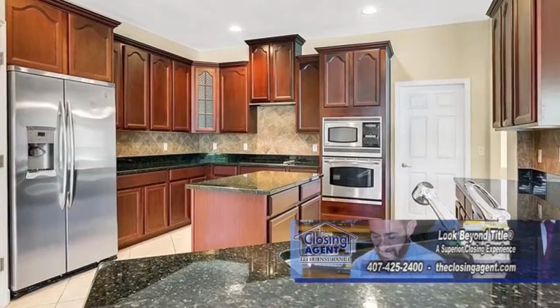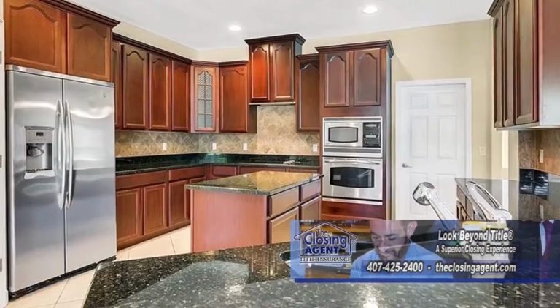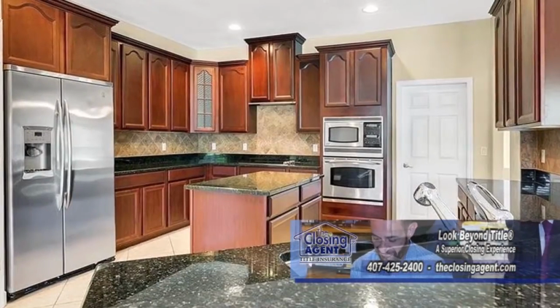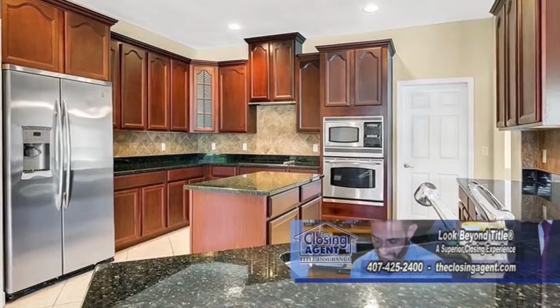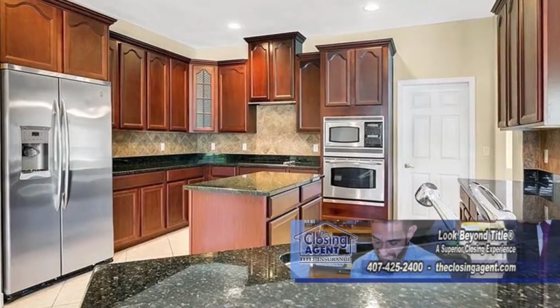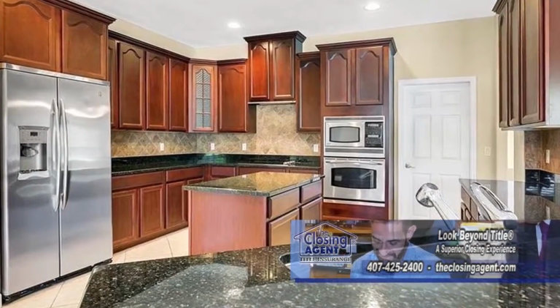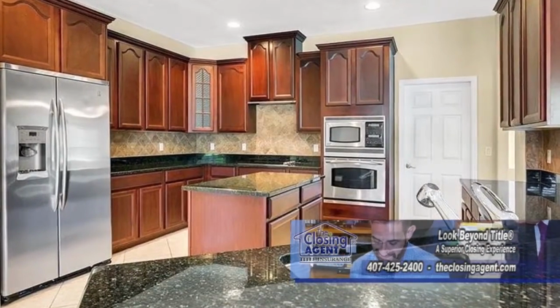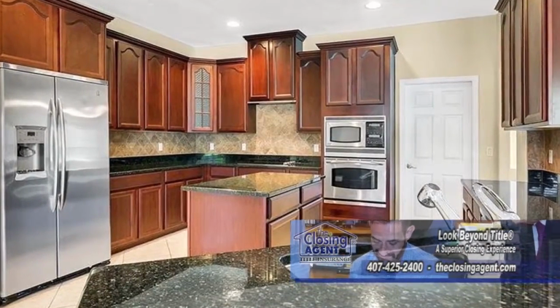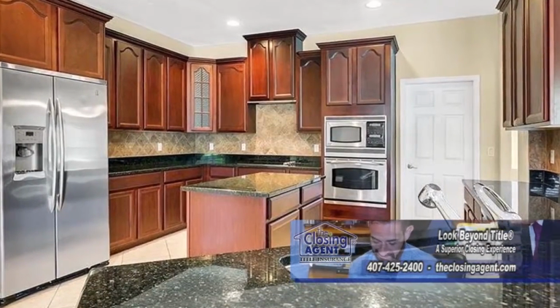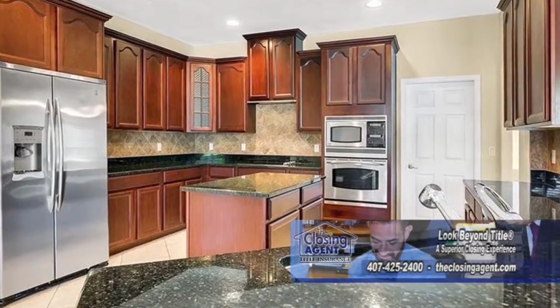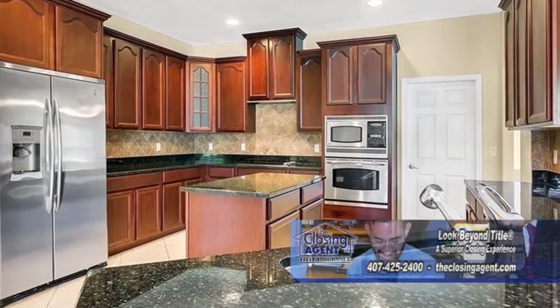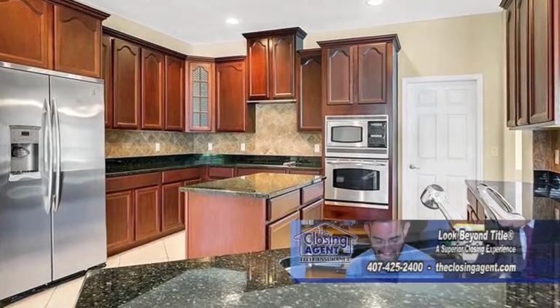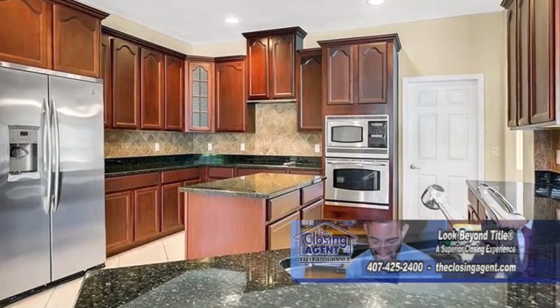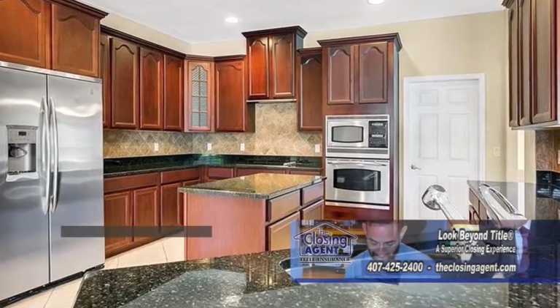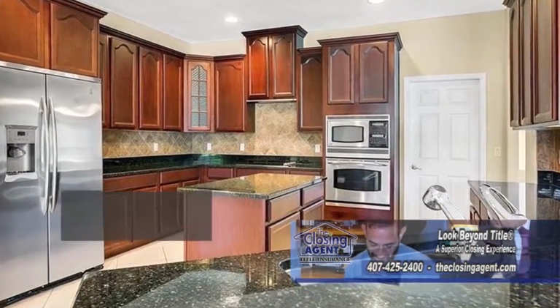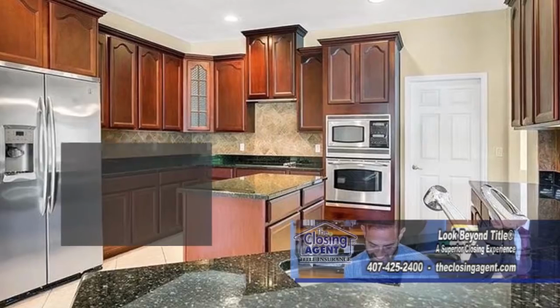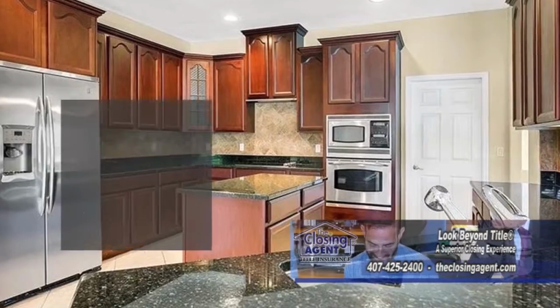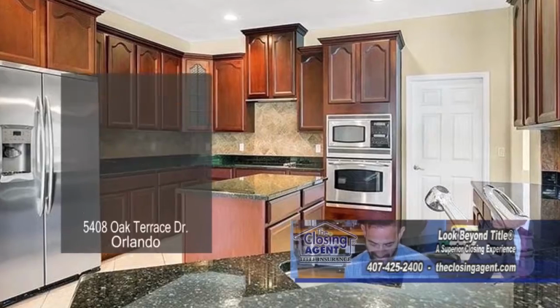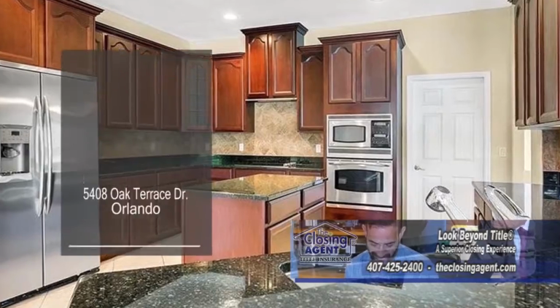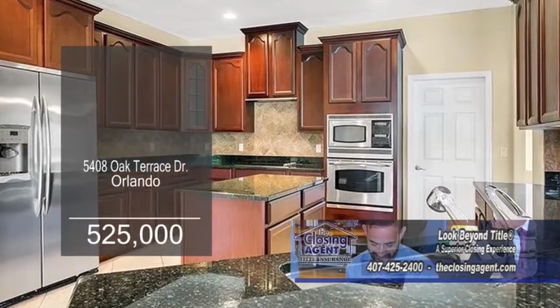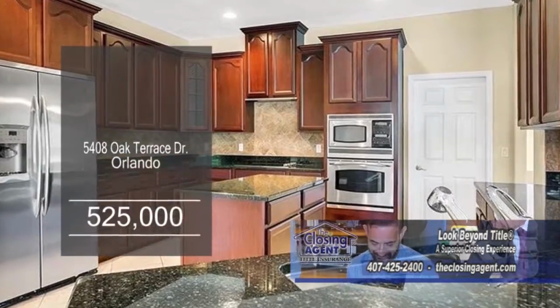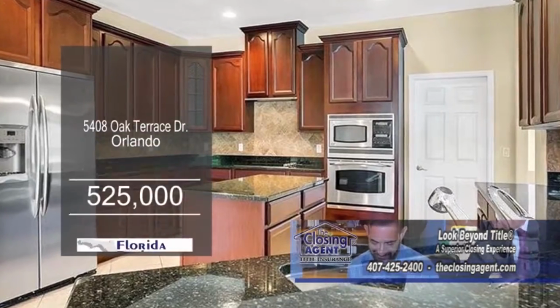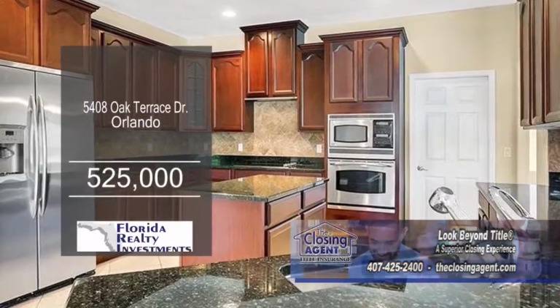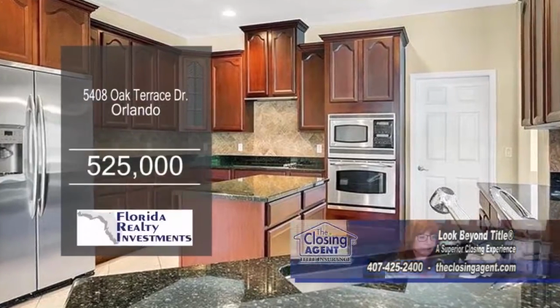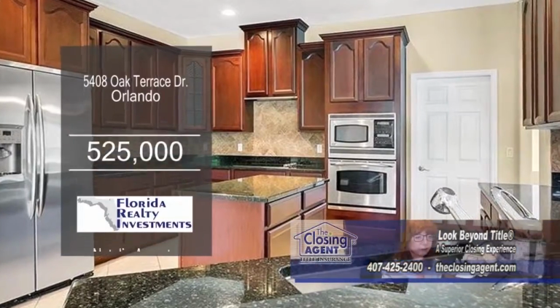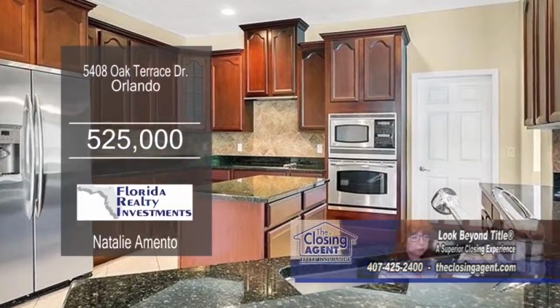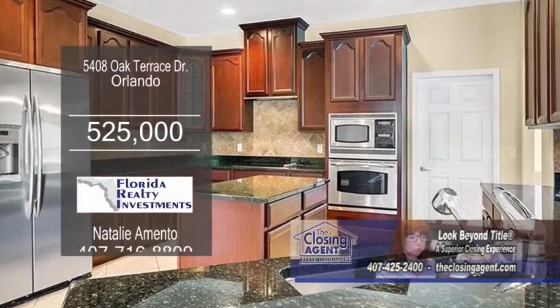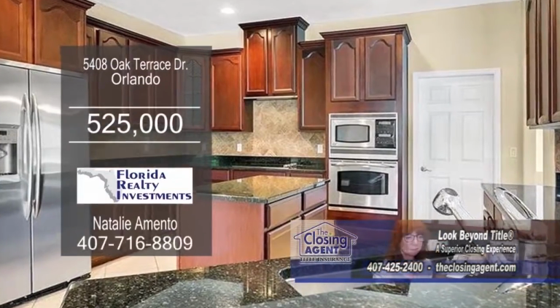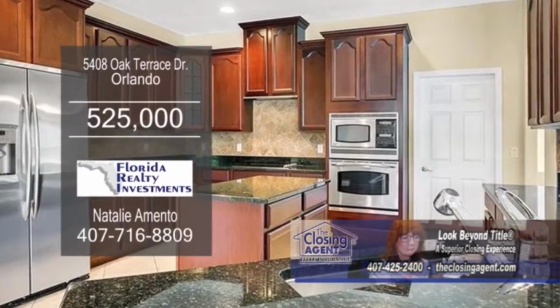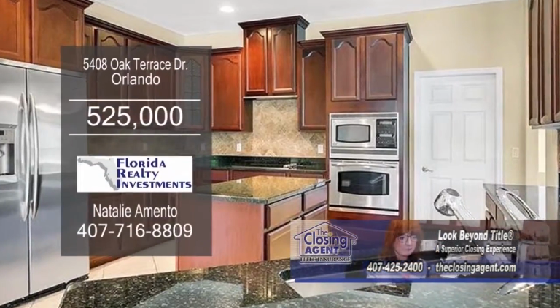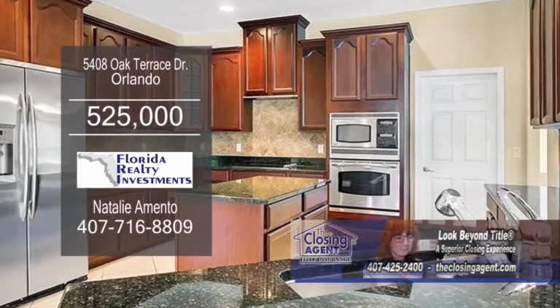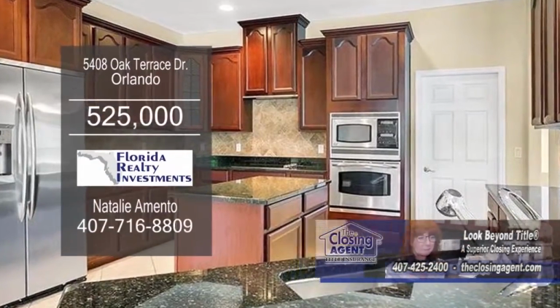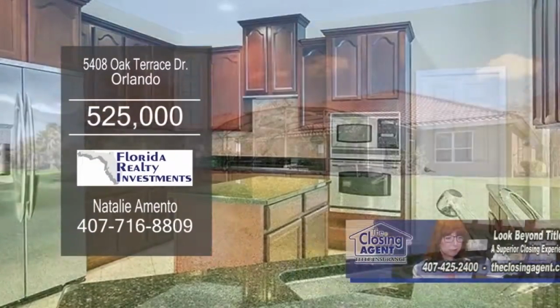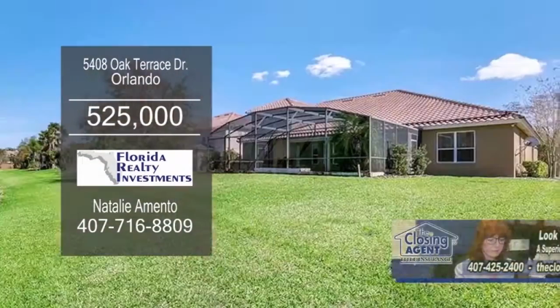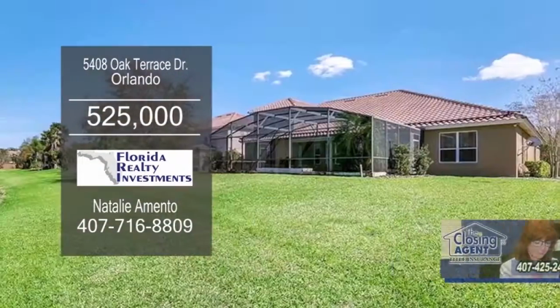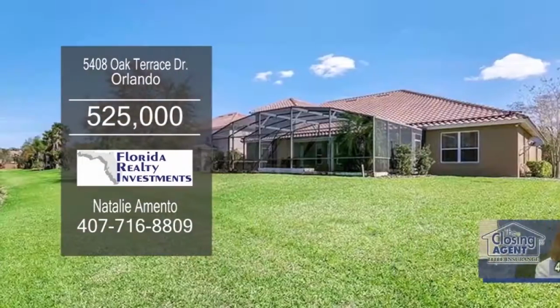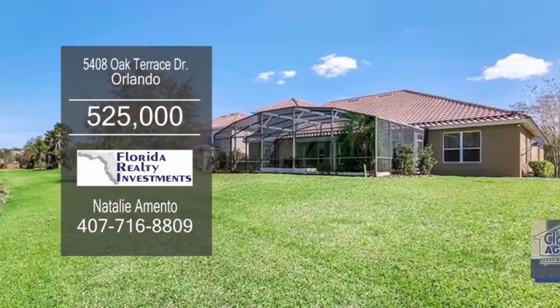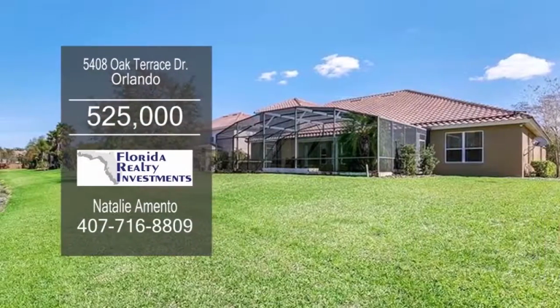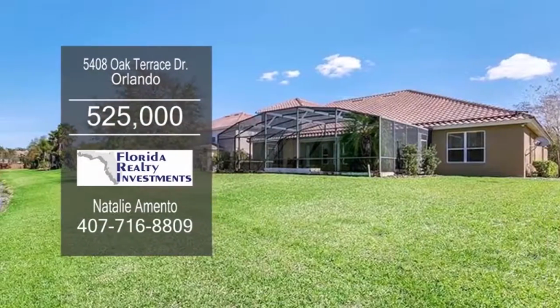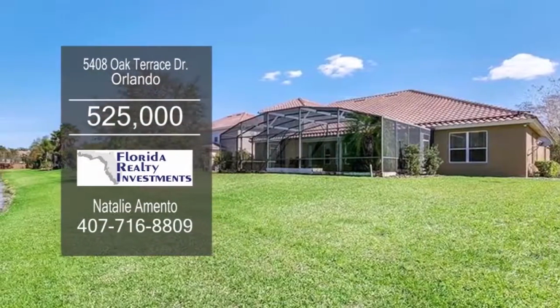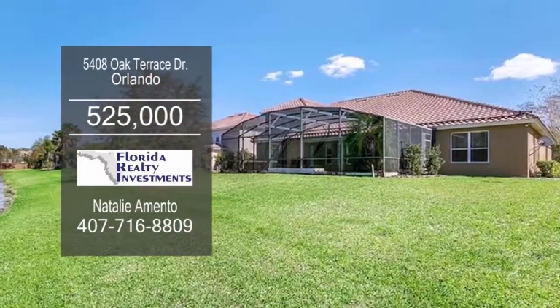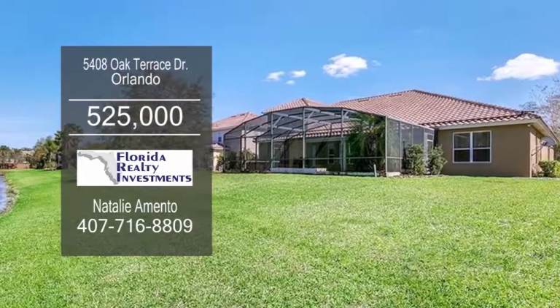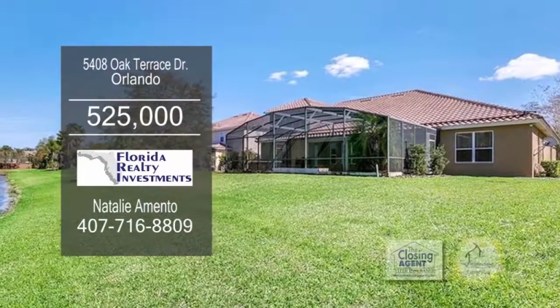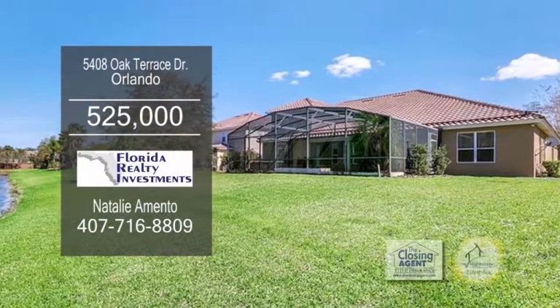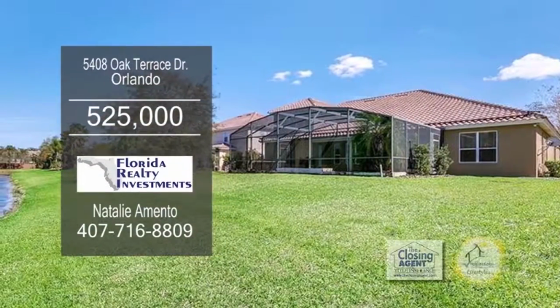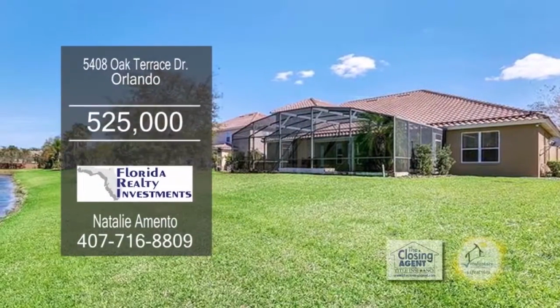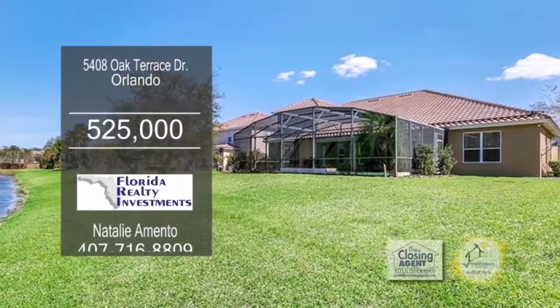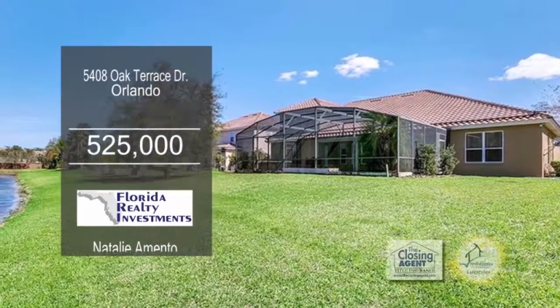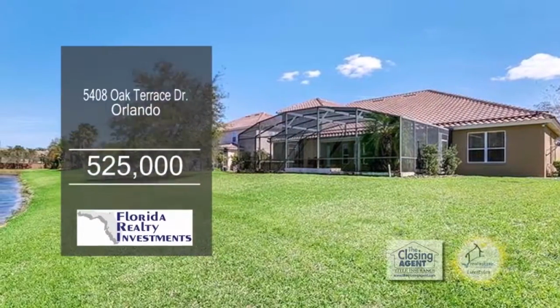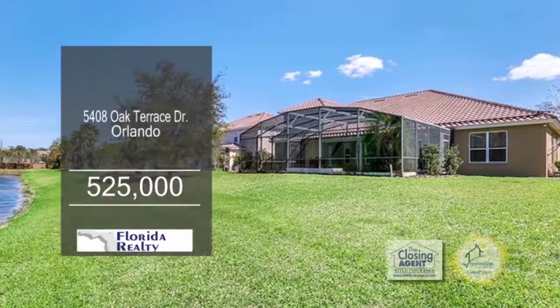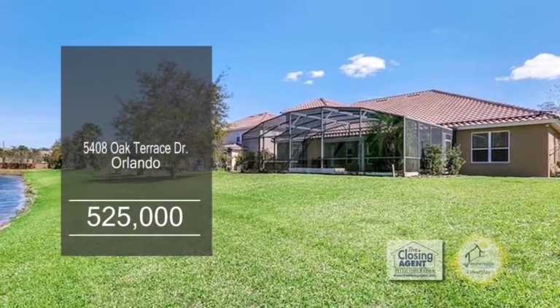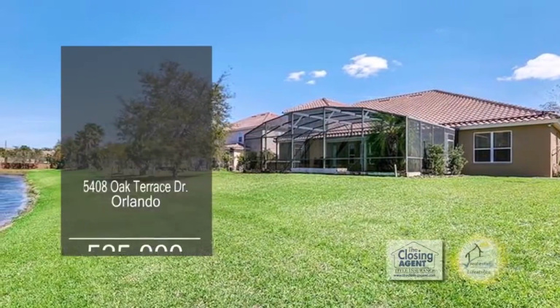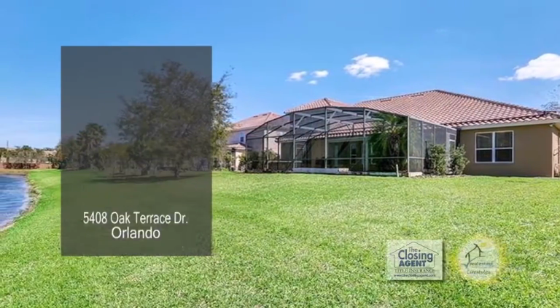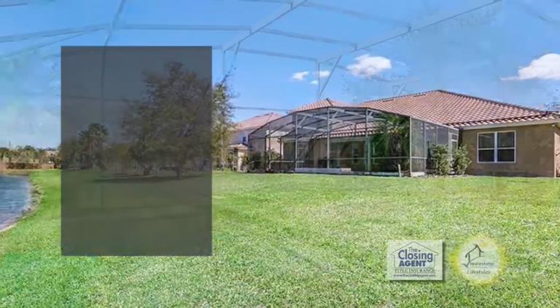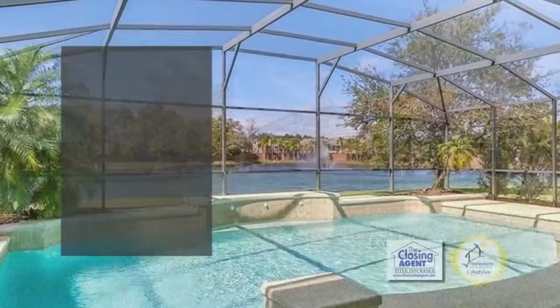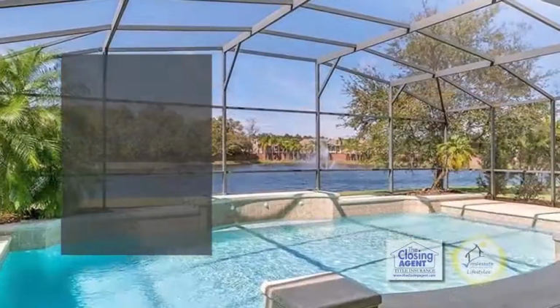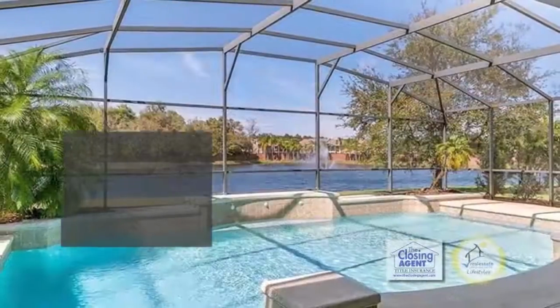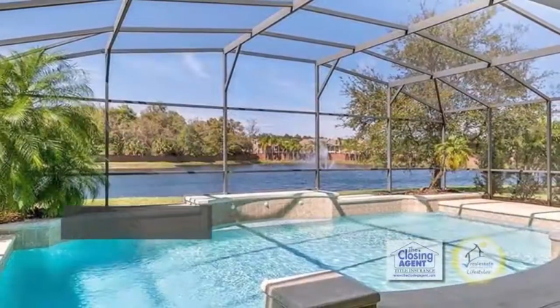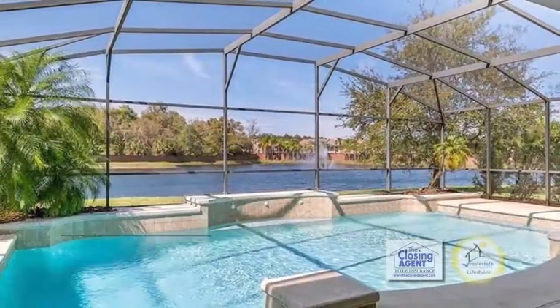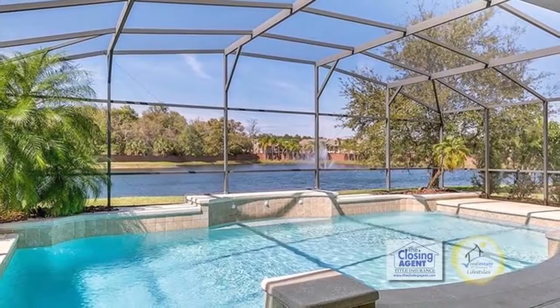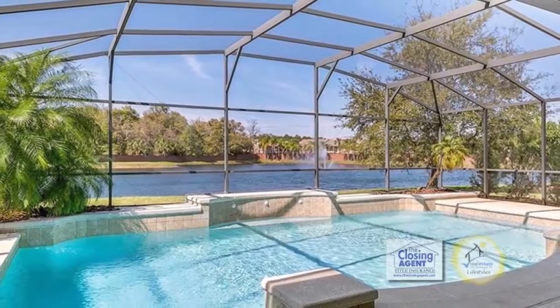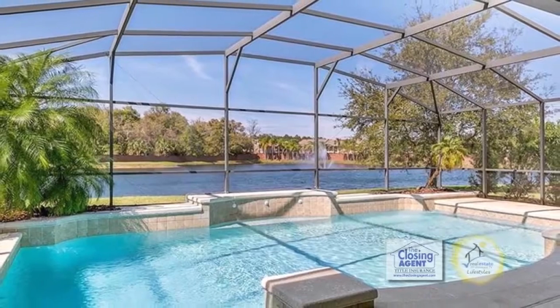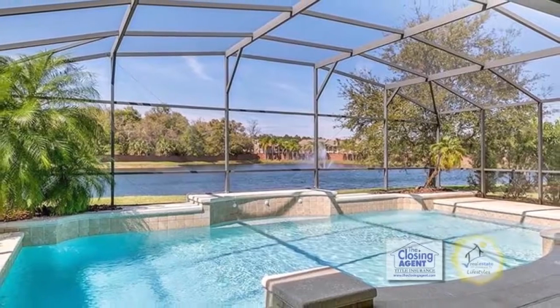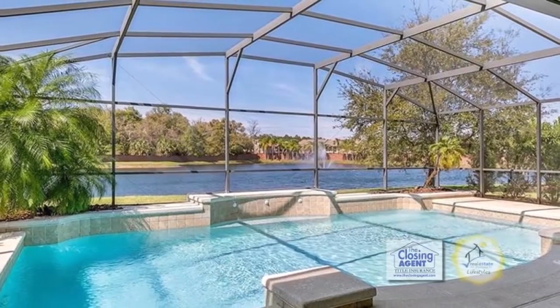The kitchen is the center of the home and offers granite counters and a center island. Enjoy pond views from the screened lanai, which includes a pool.